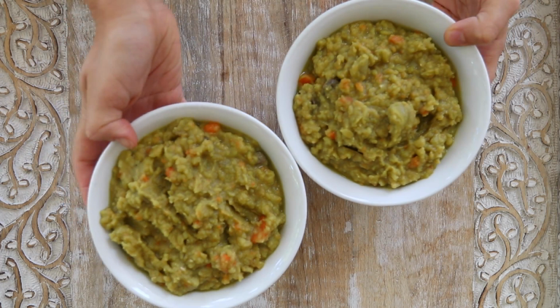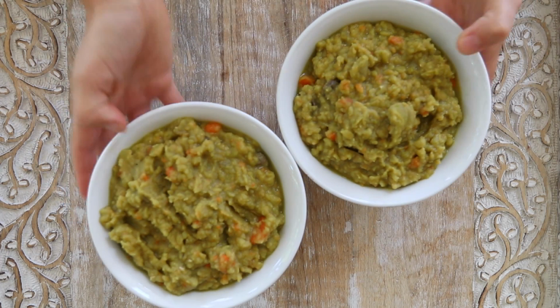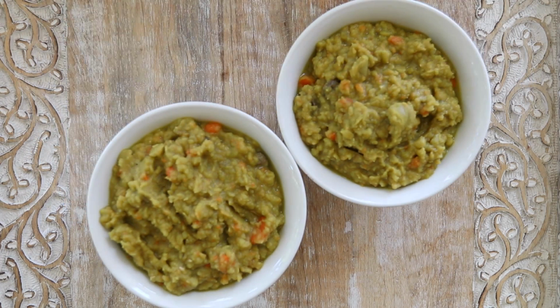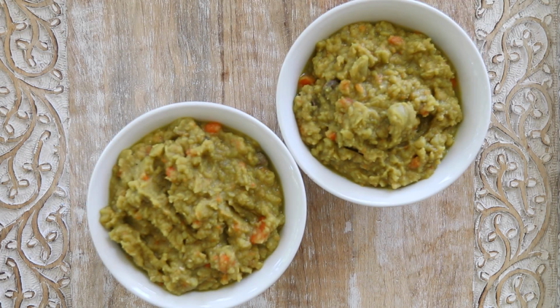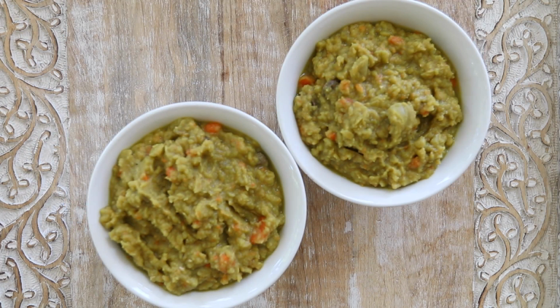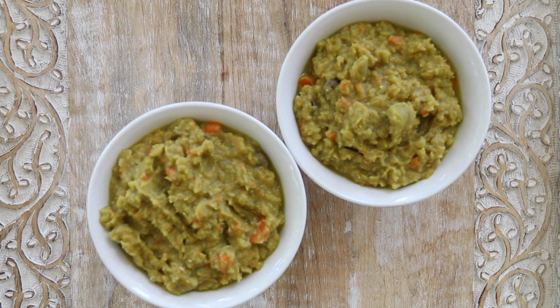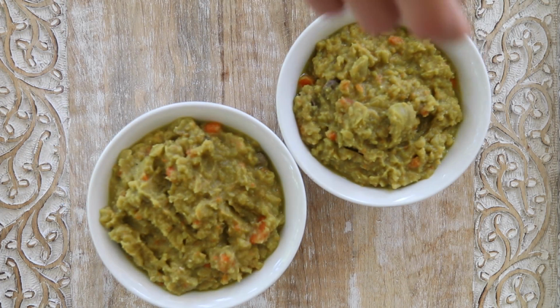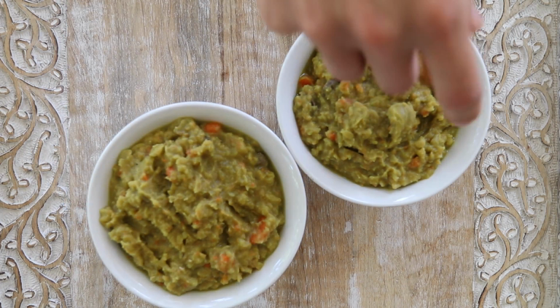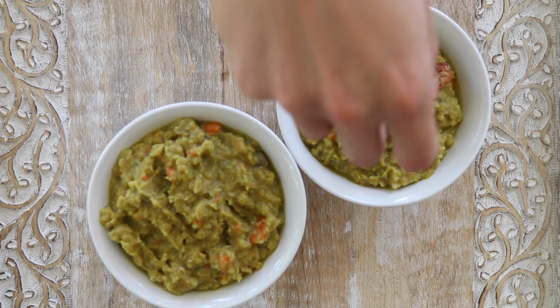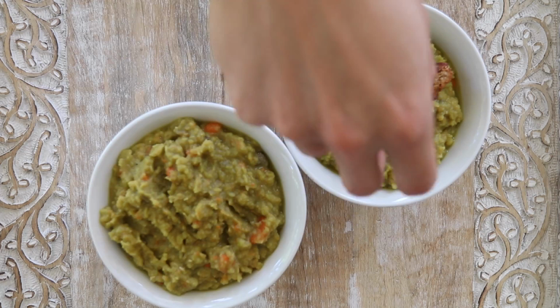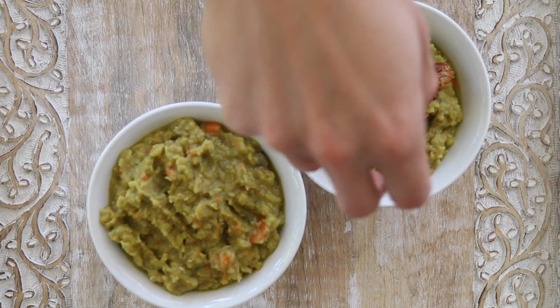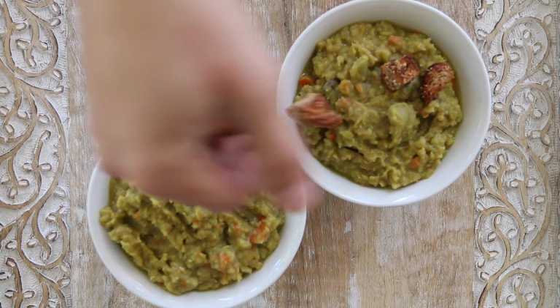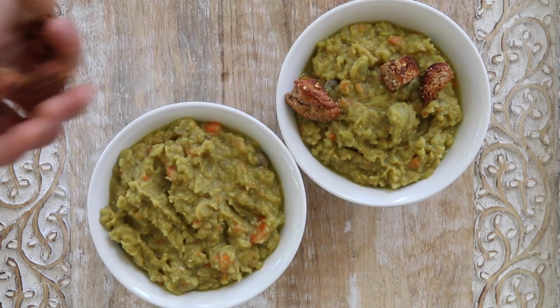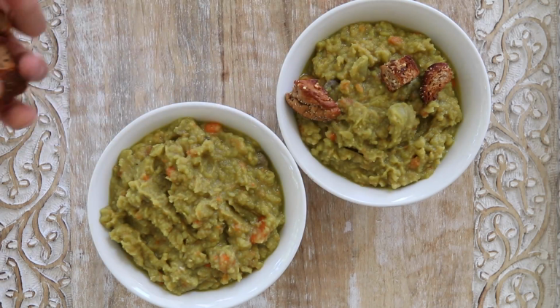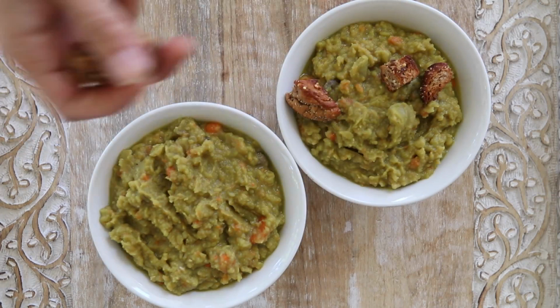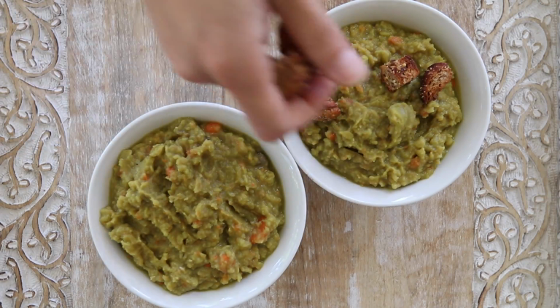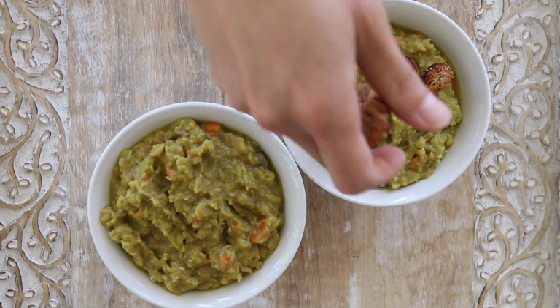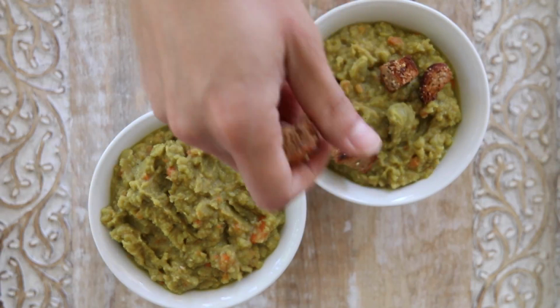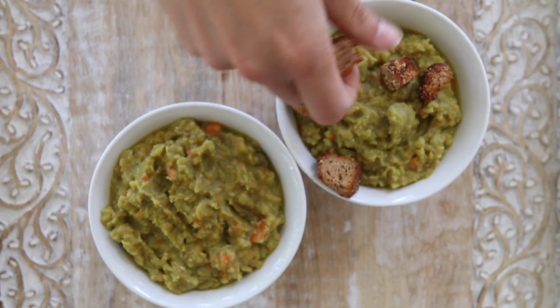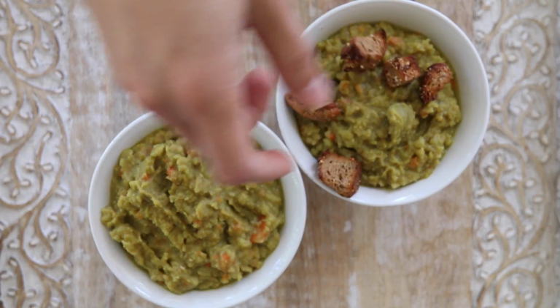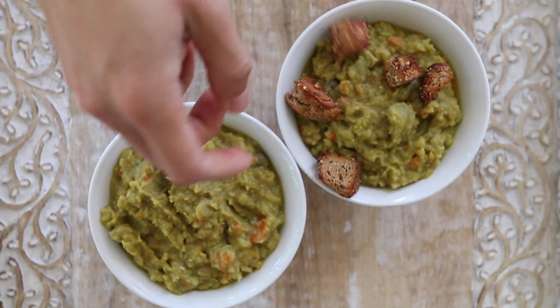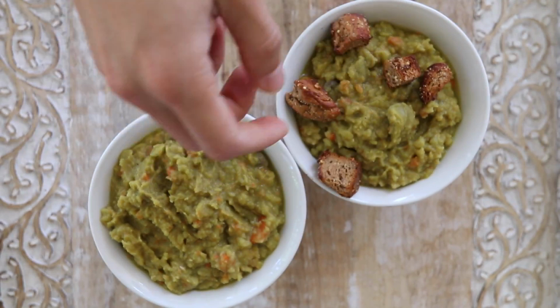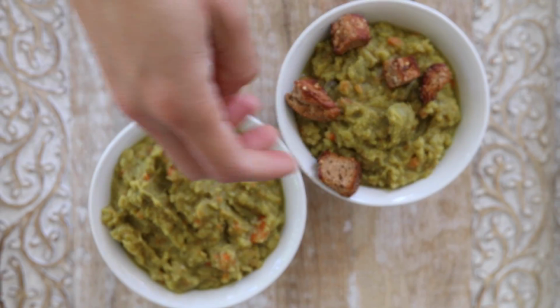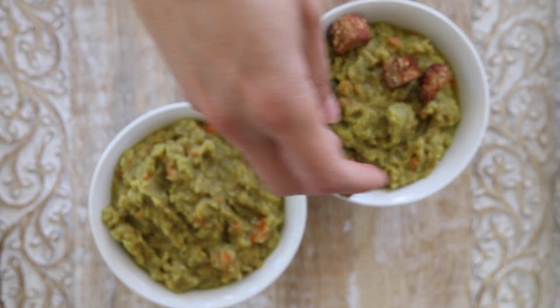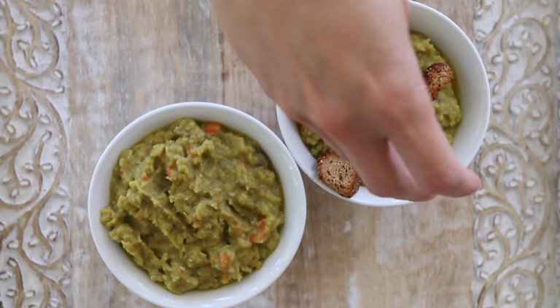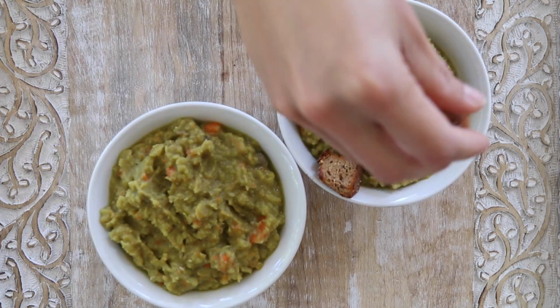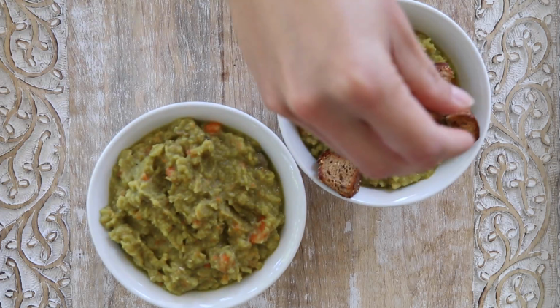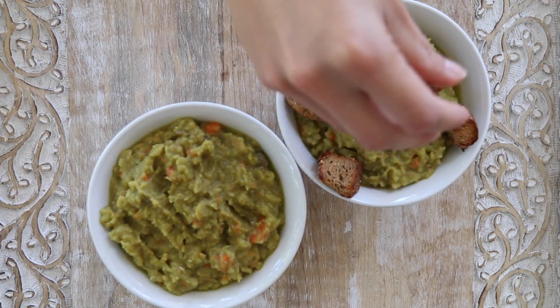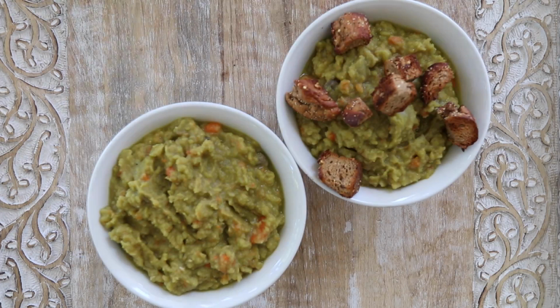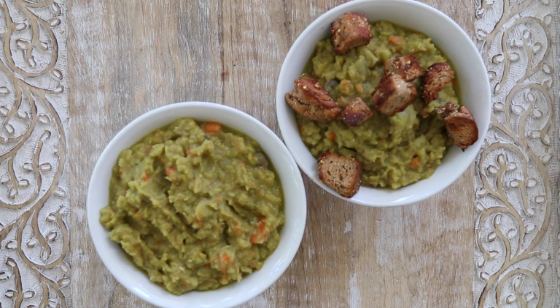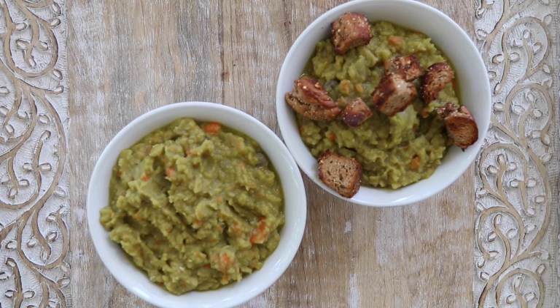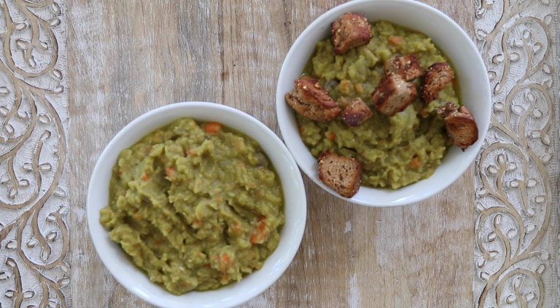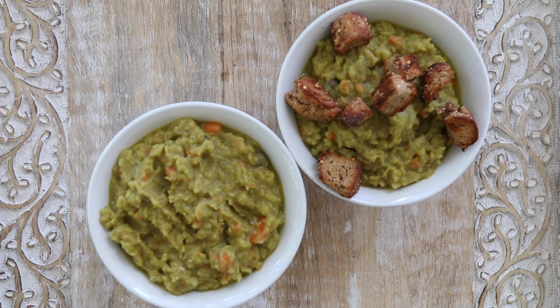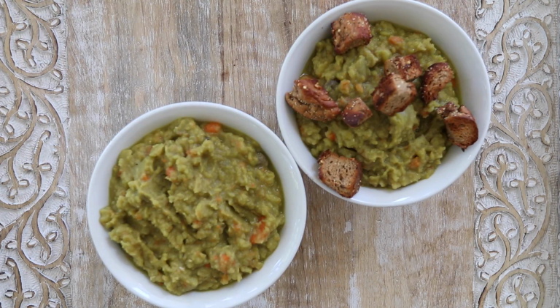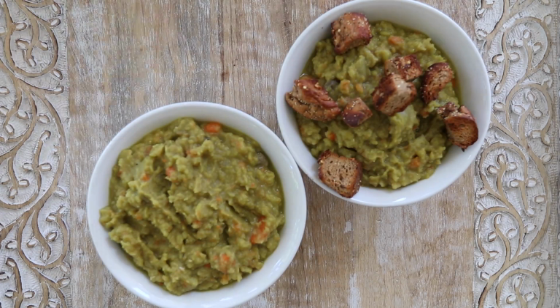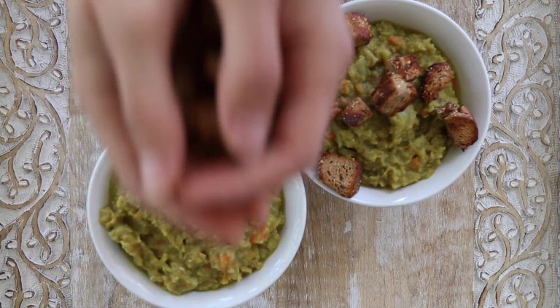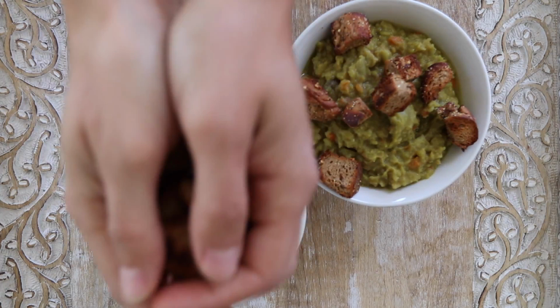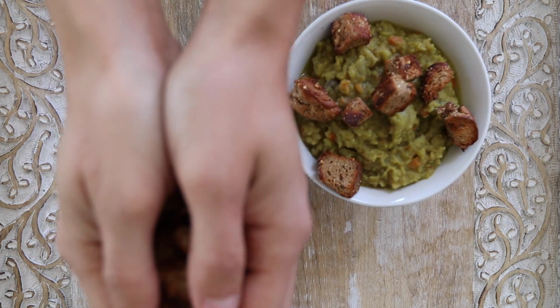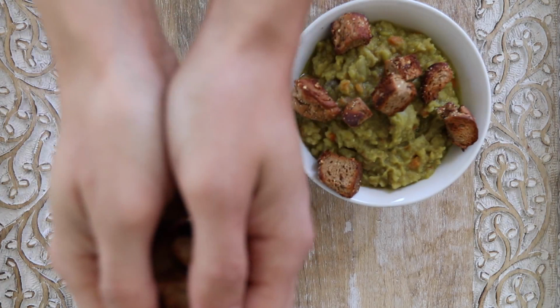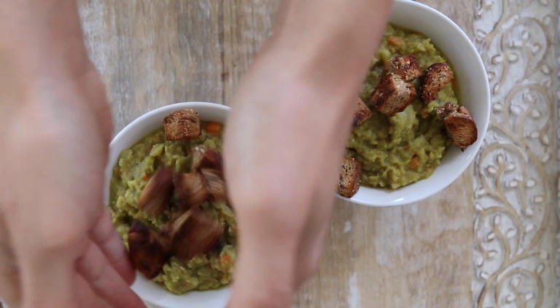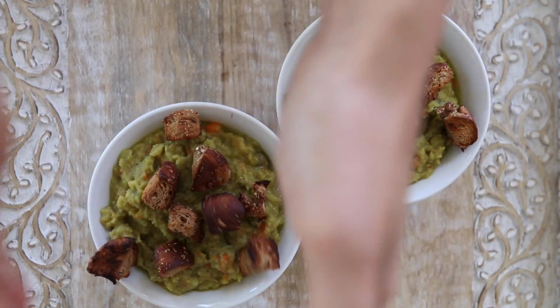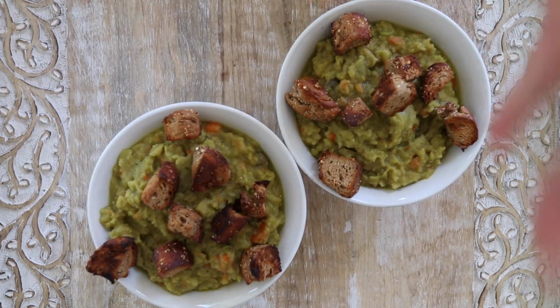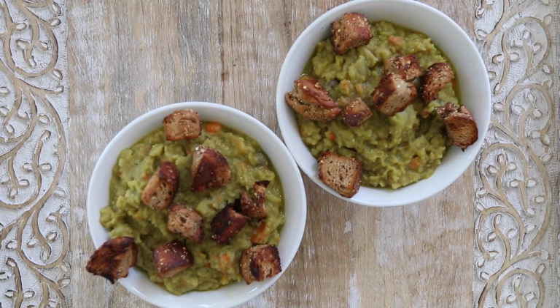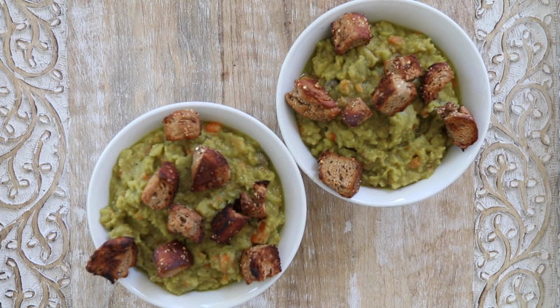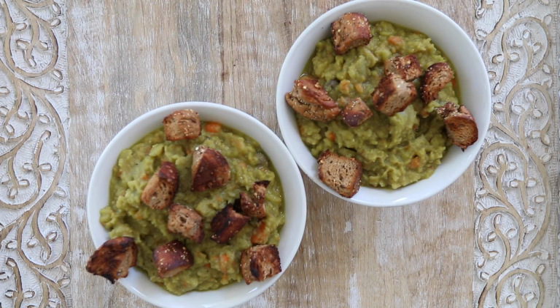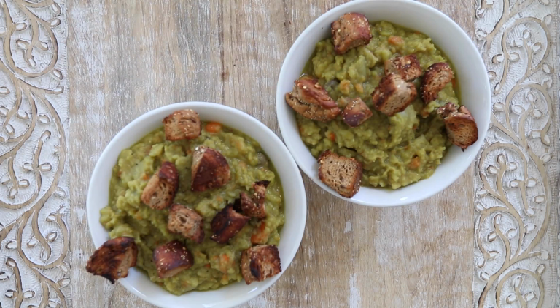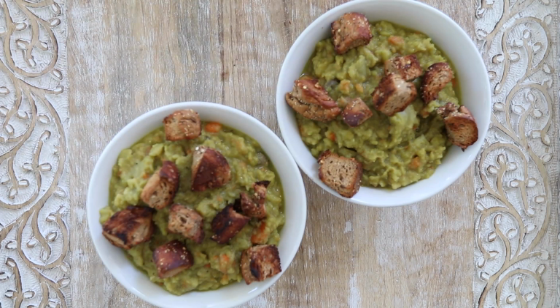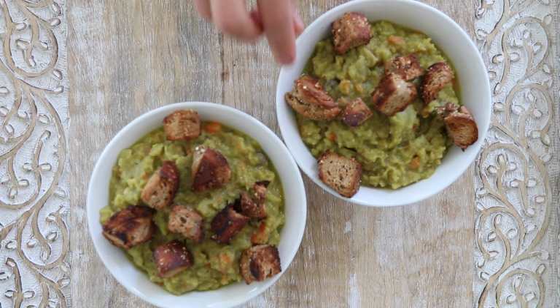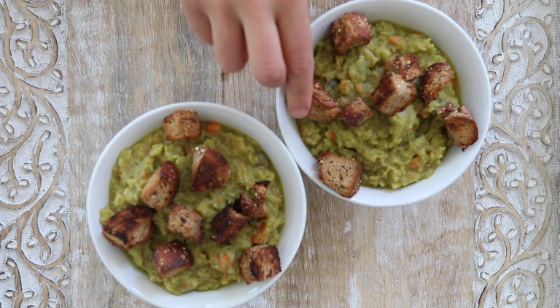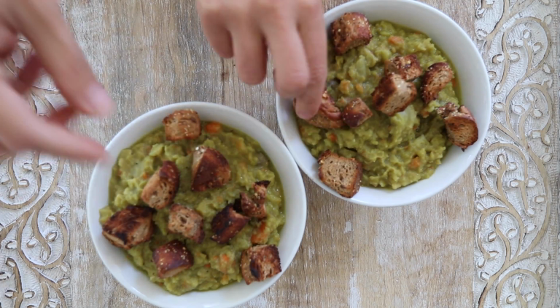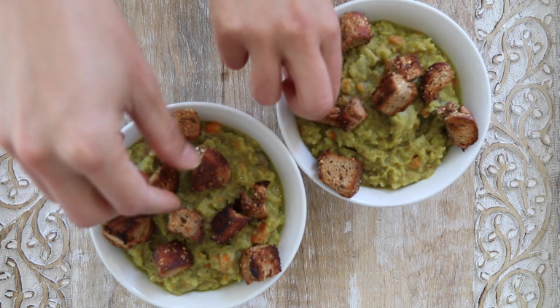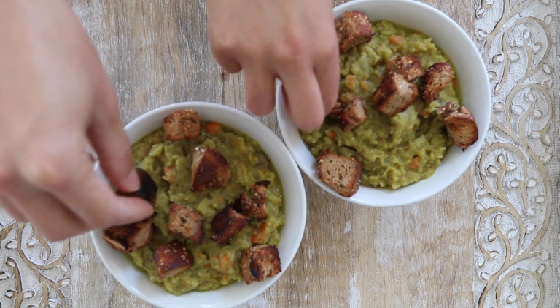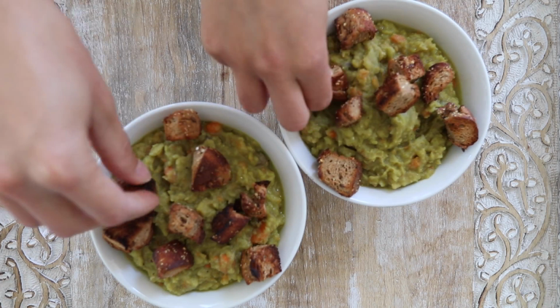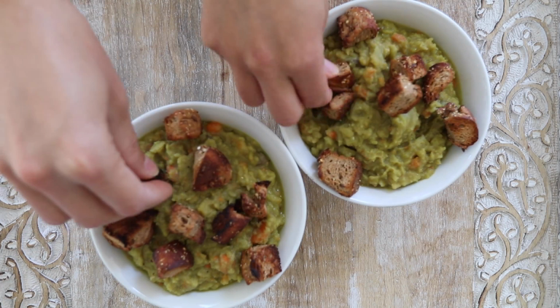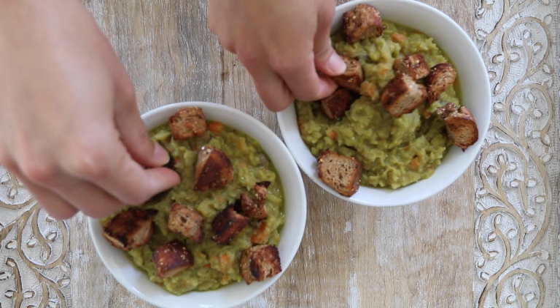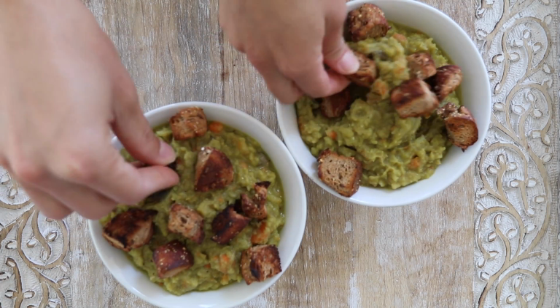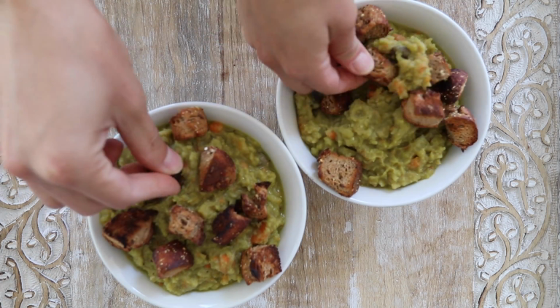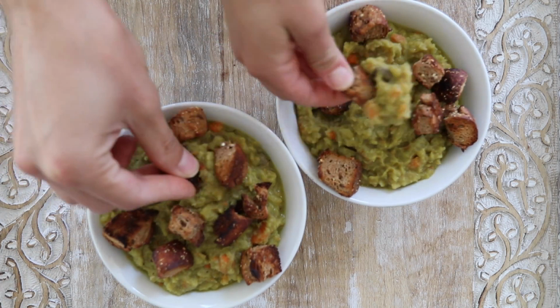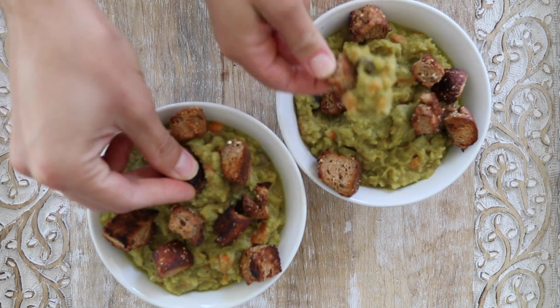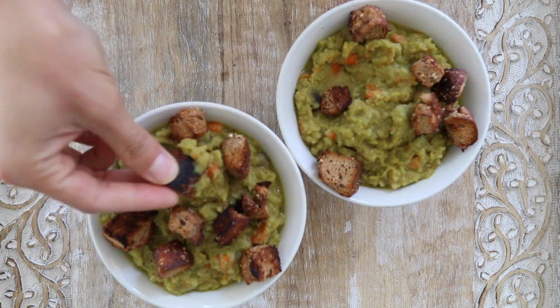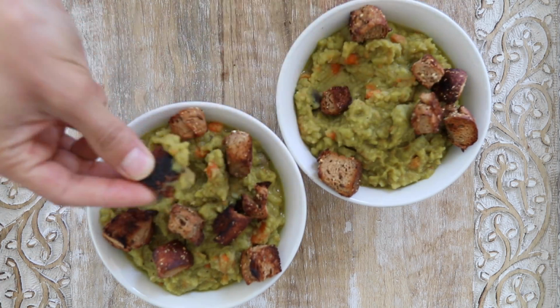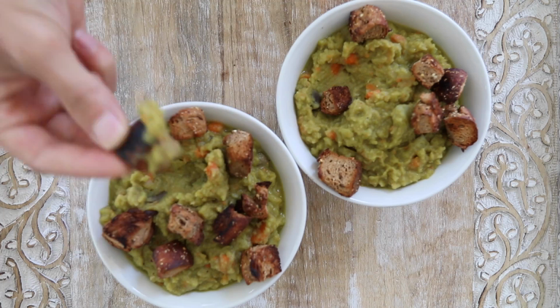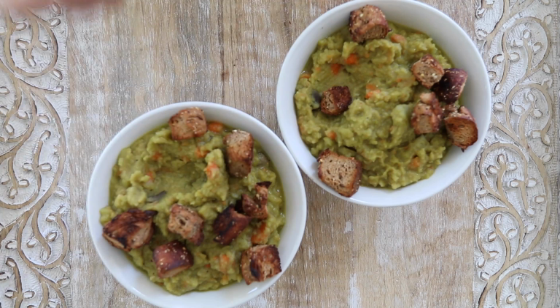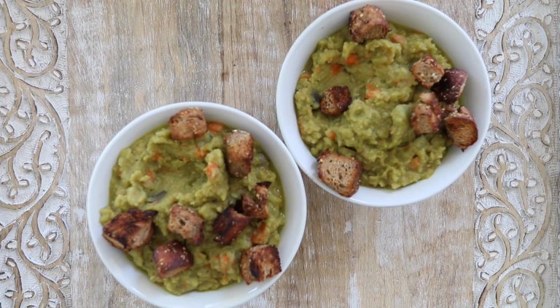And then boom! We topped ours with some bagel croutons, which was Chris's brilliant idea. And this was our dinner — so good.